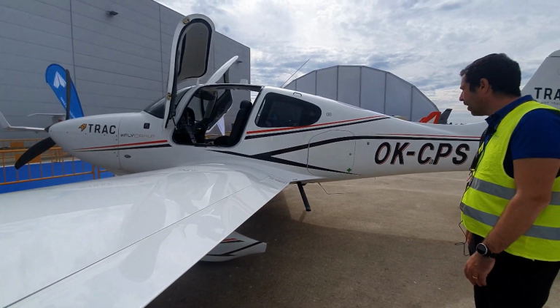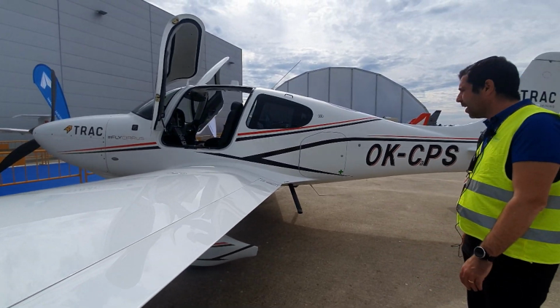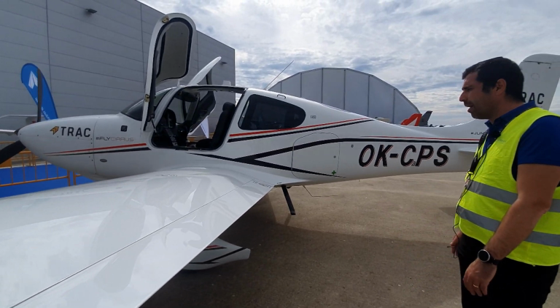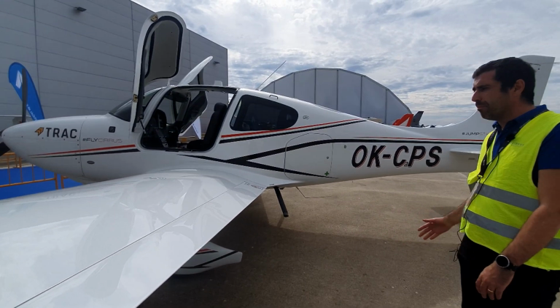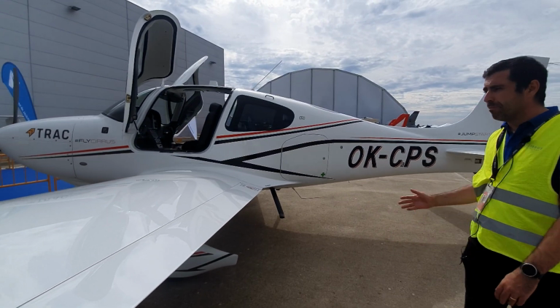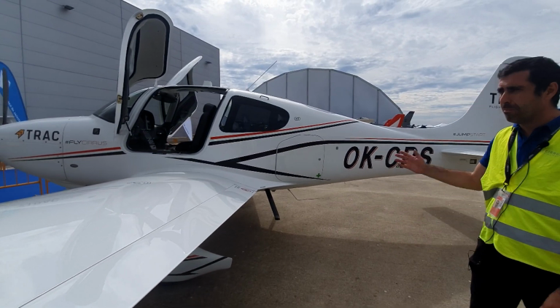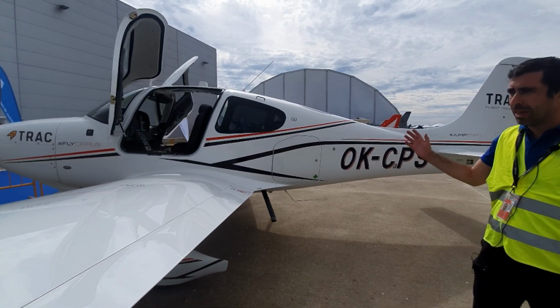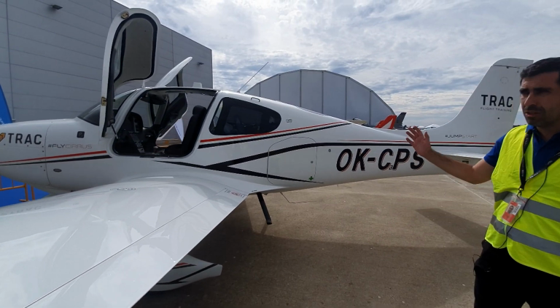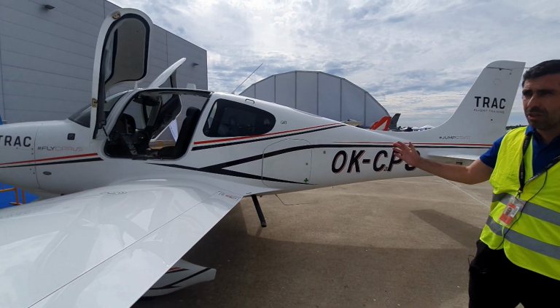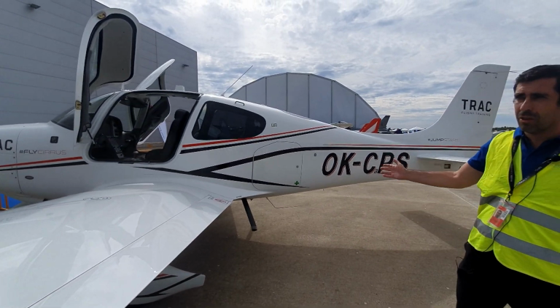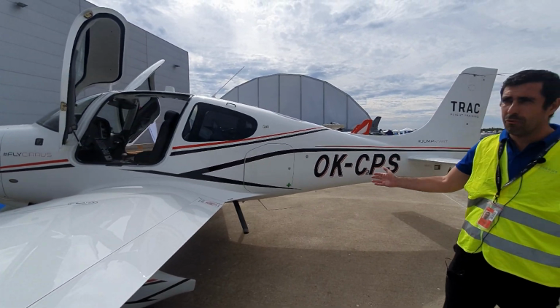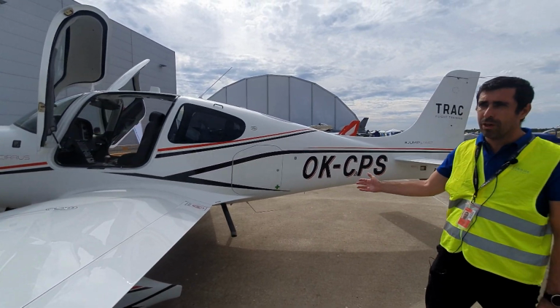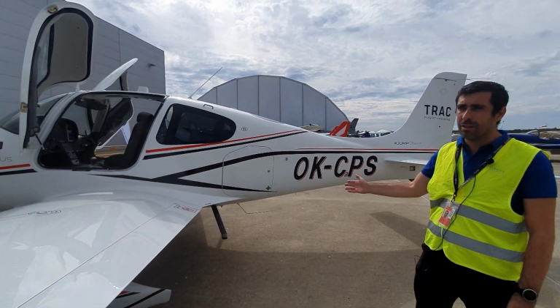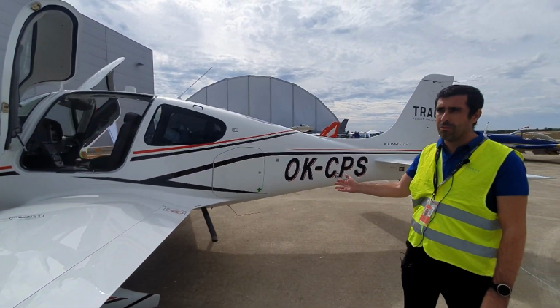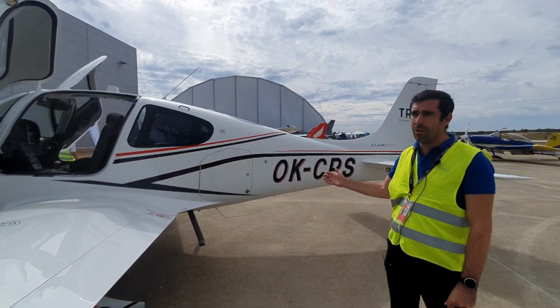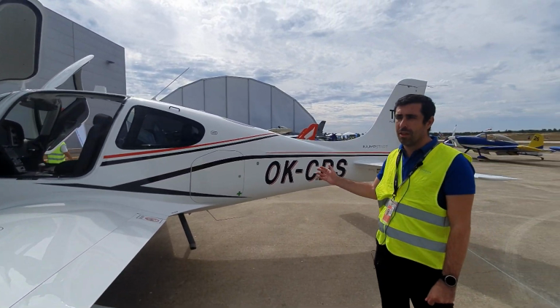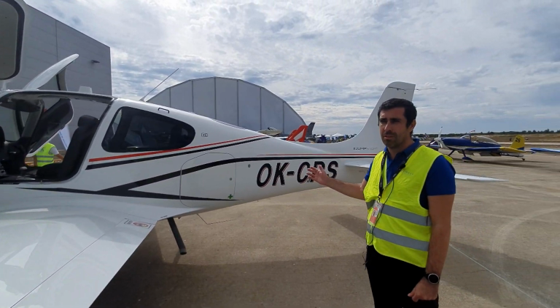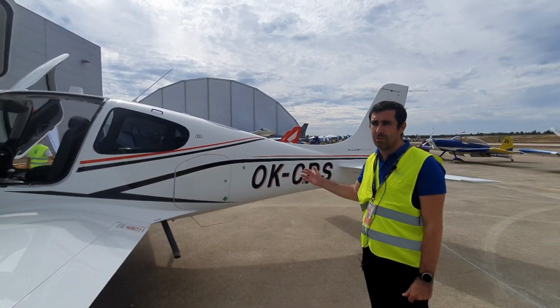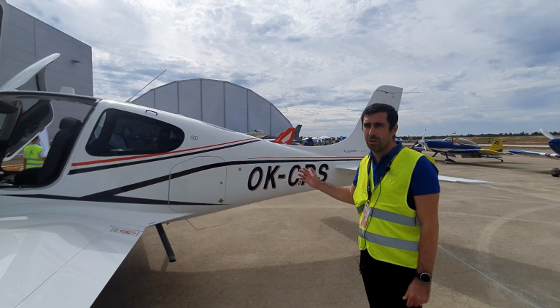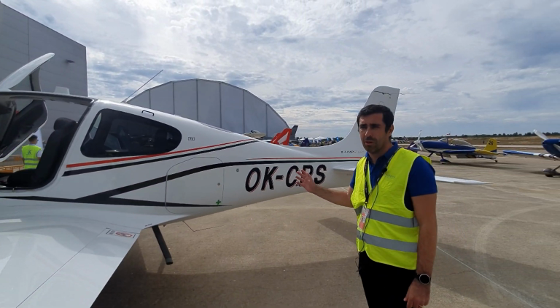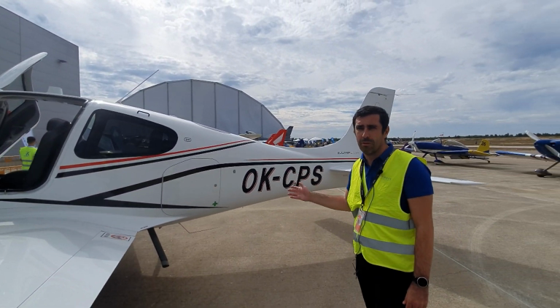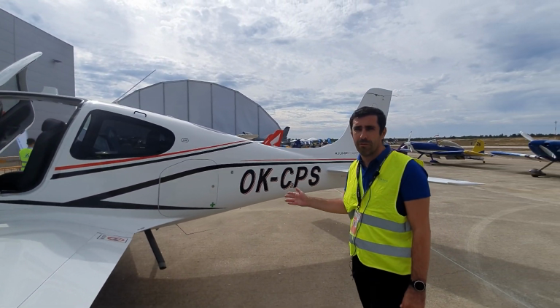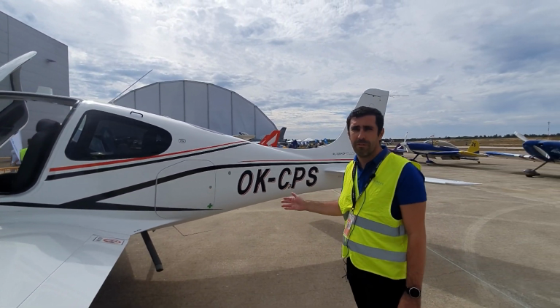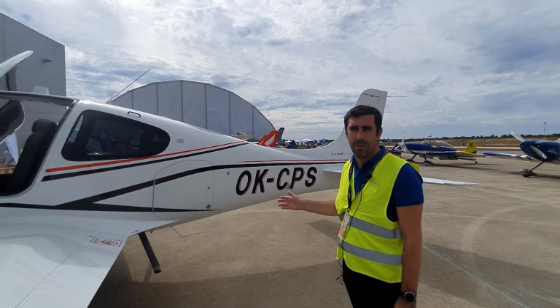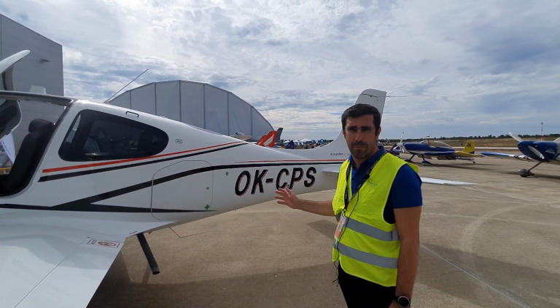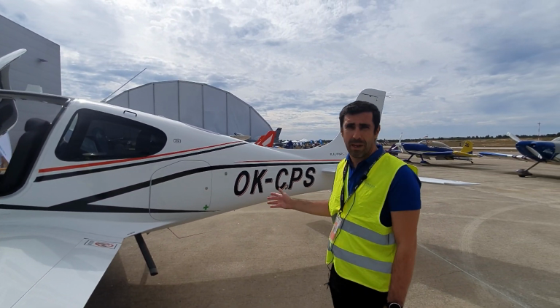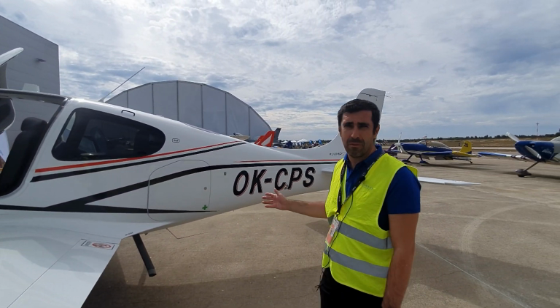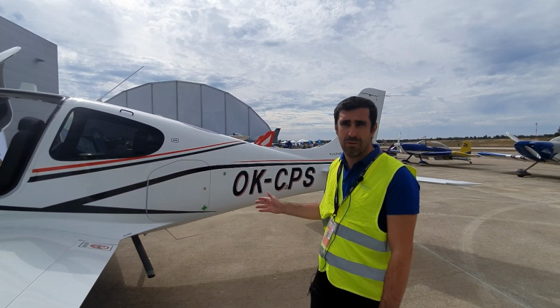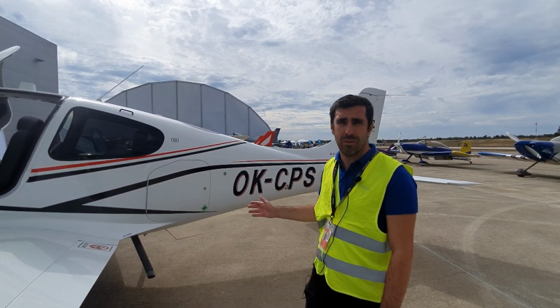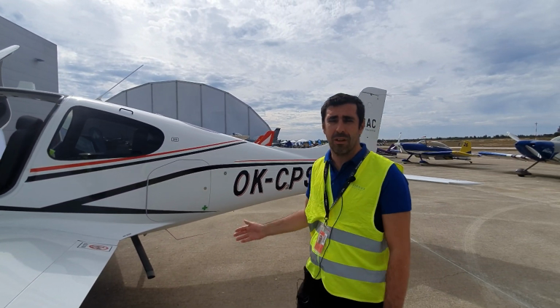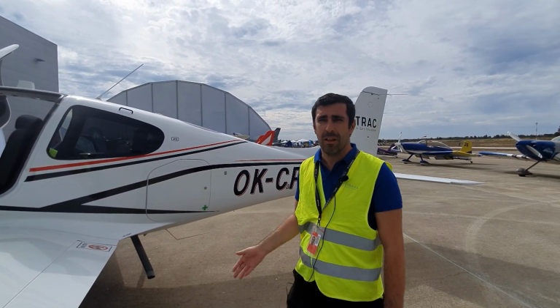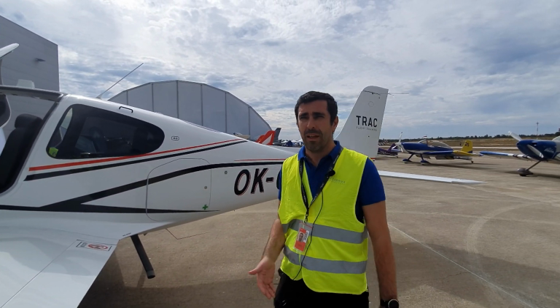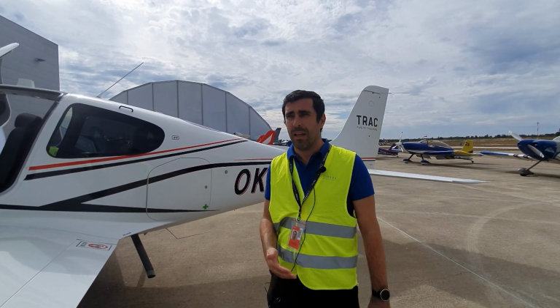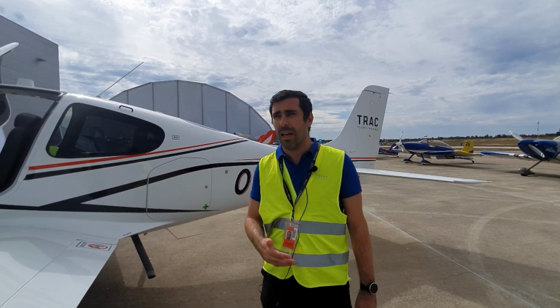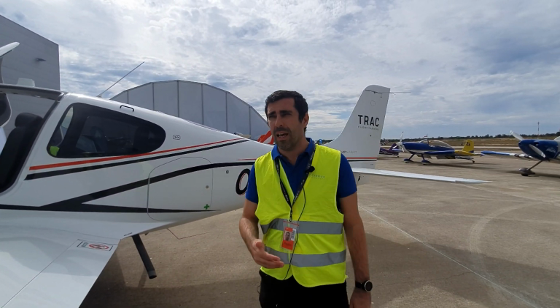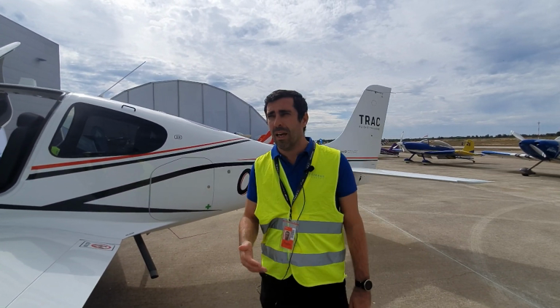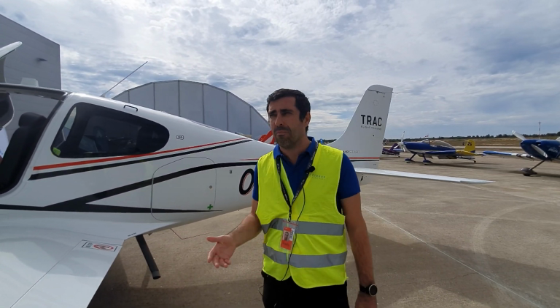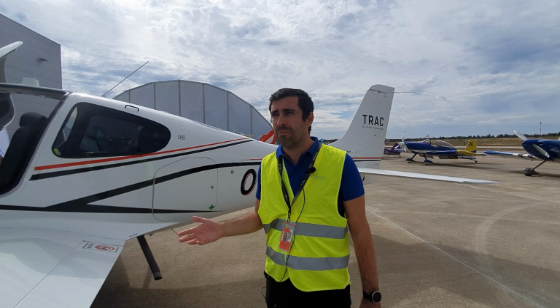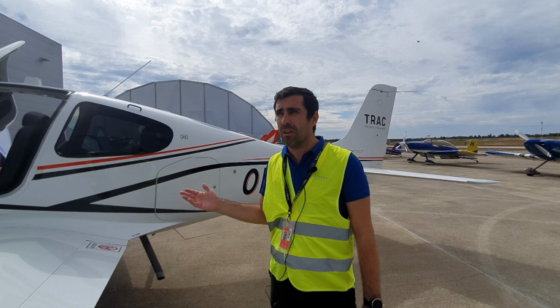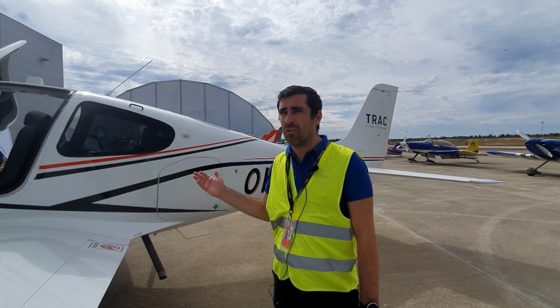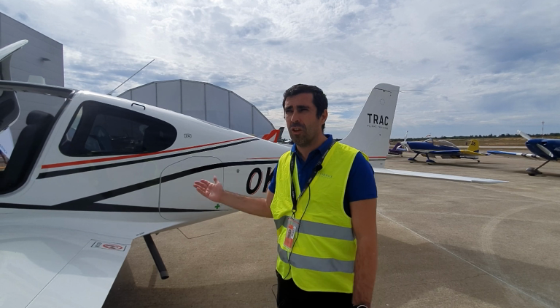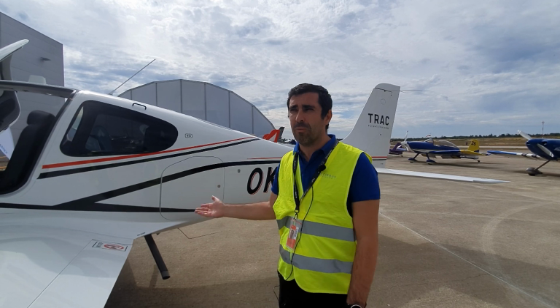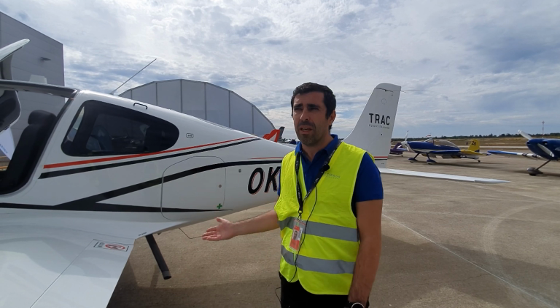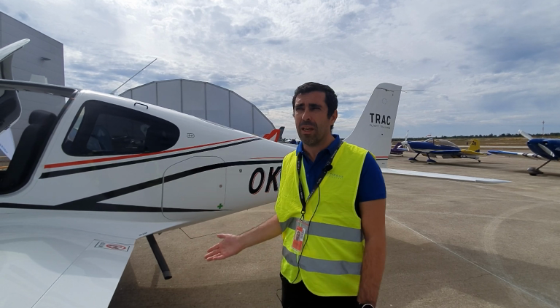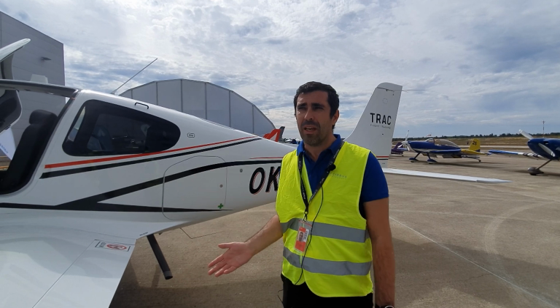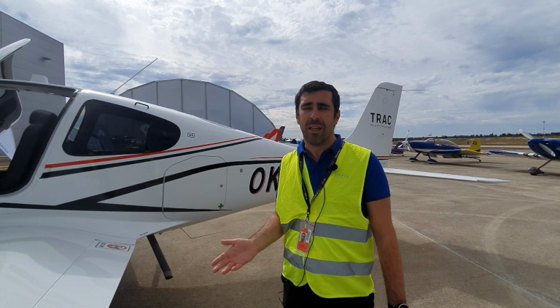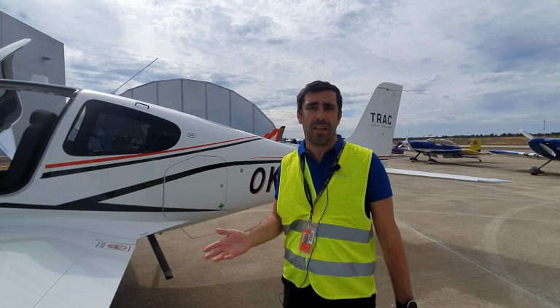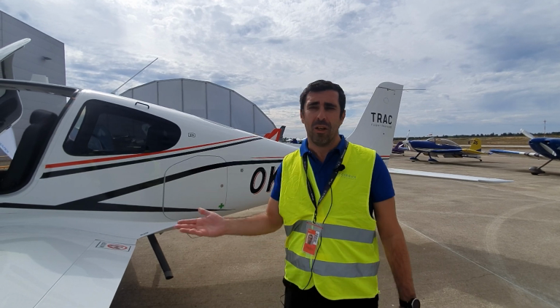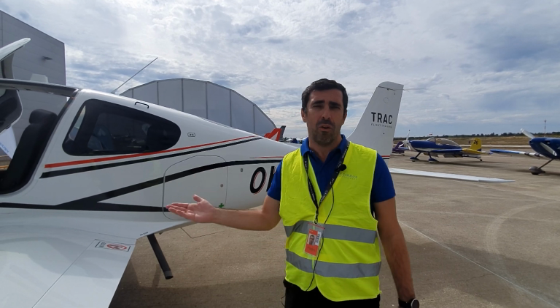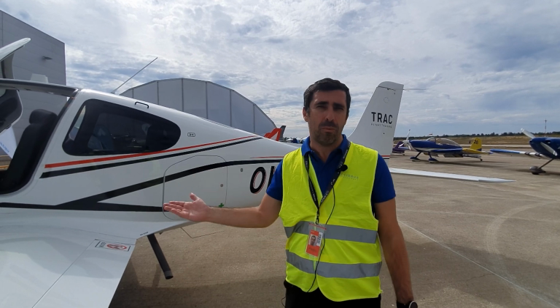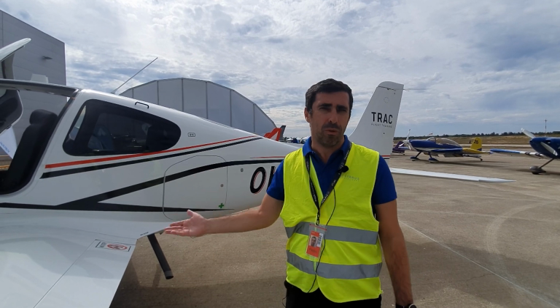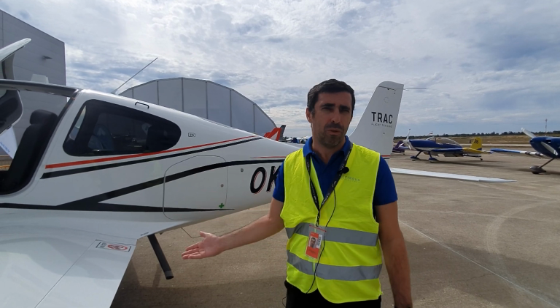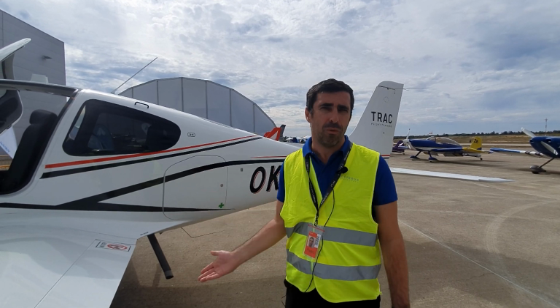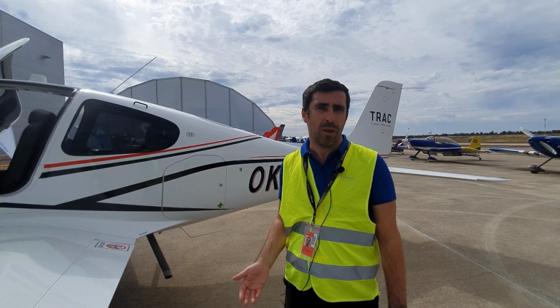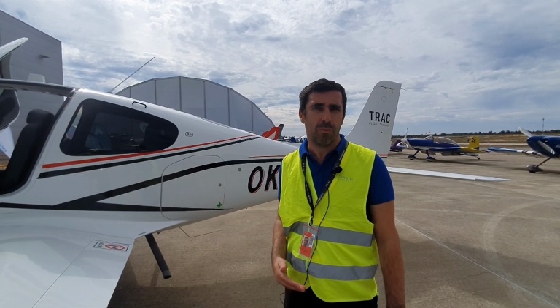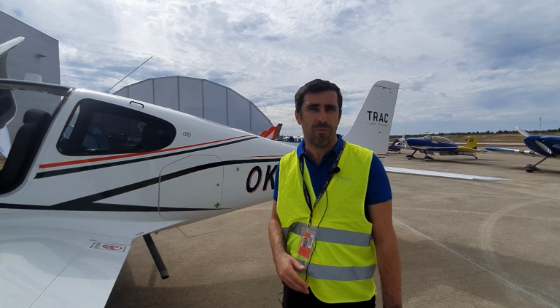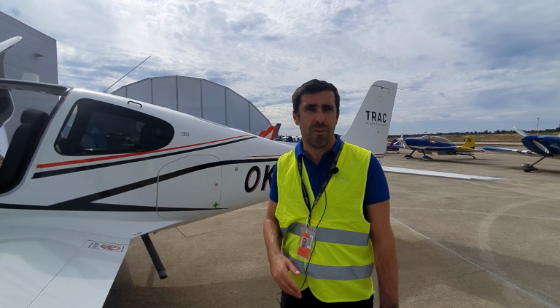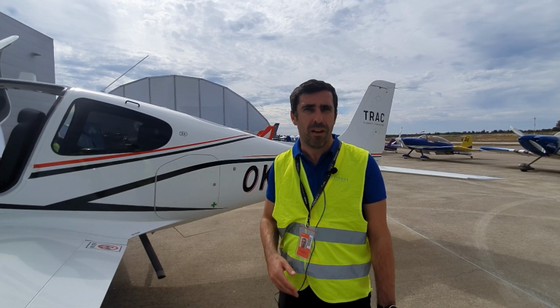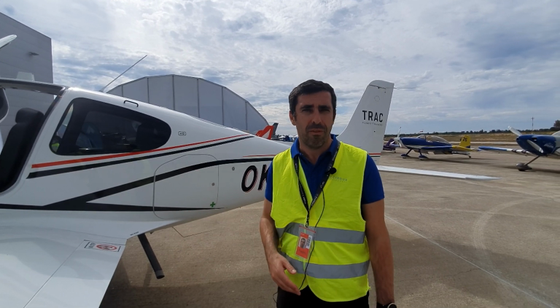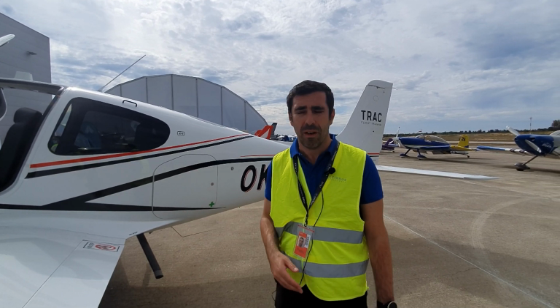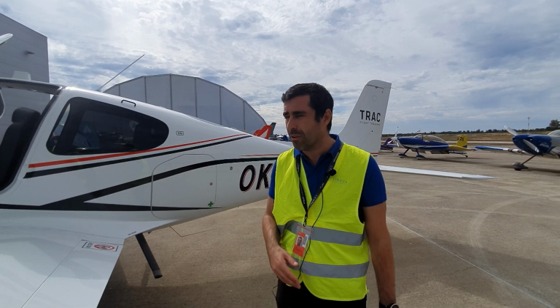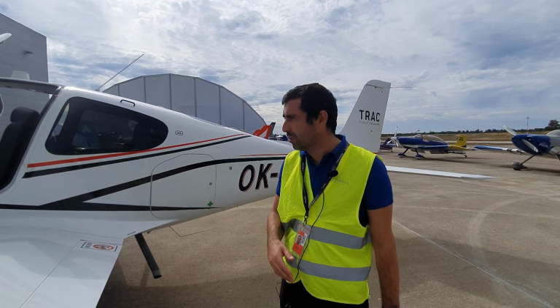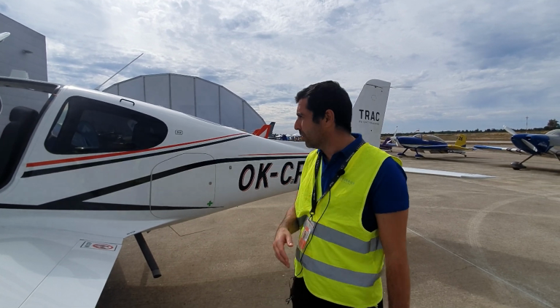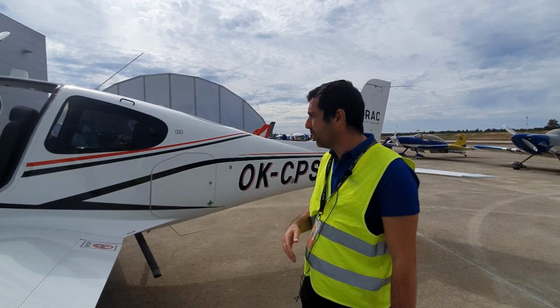Max takeoff weight is 3,150 pounds. The autonomy — it can go up to five hours.